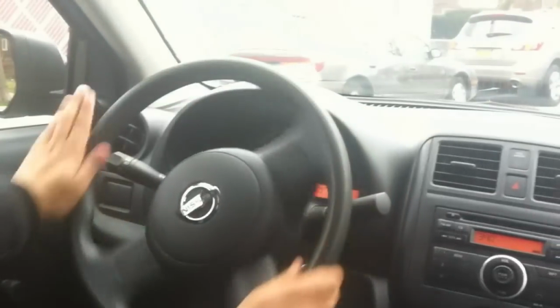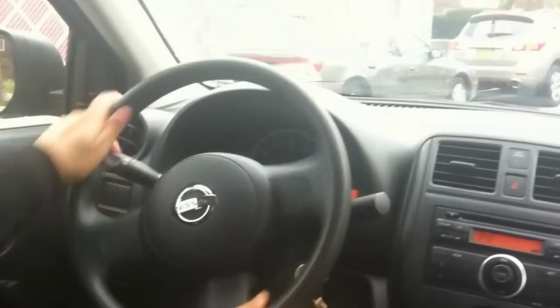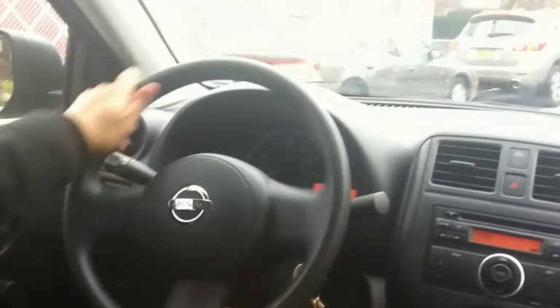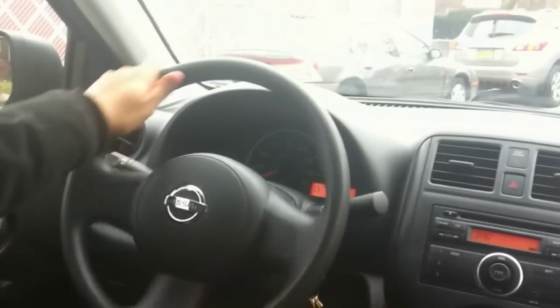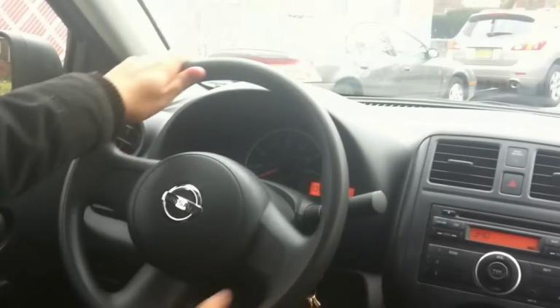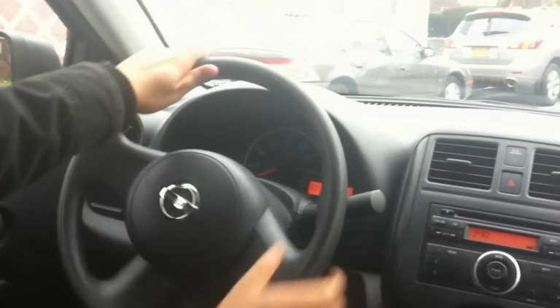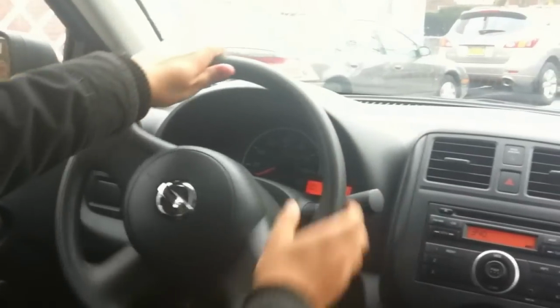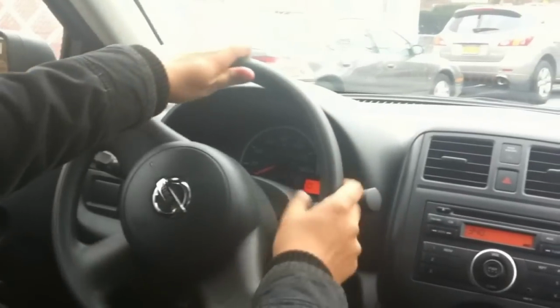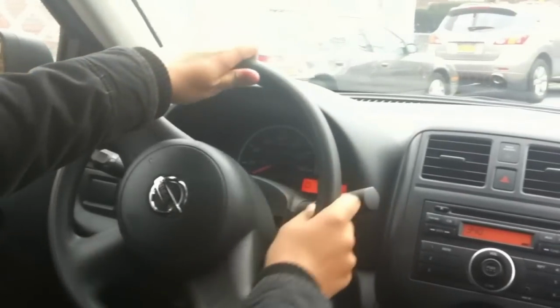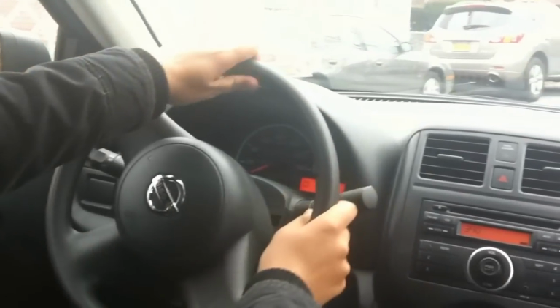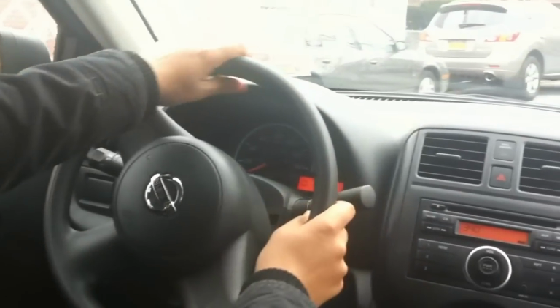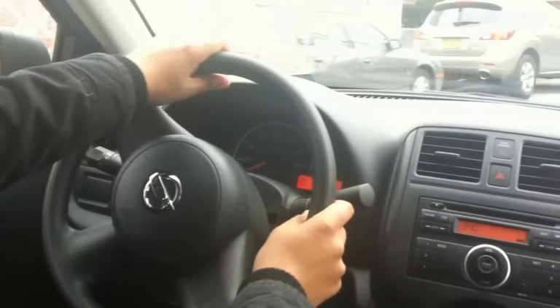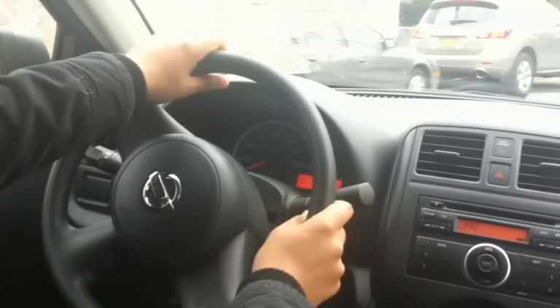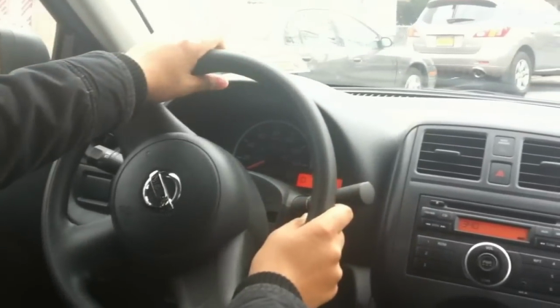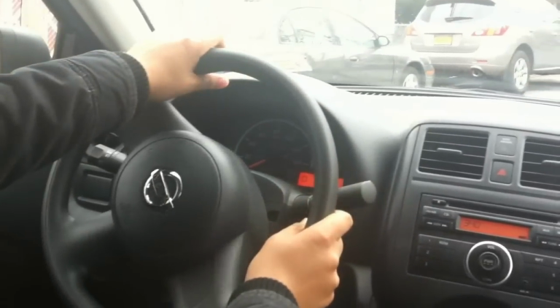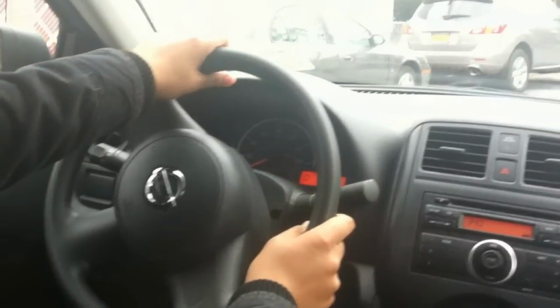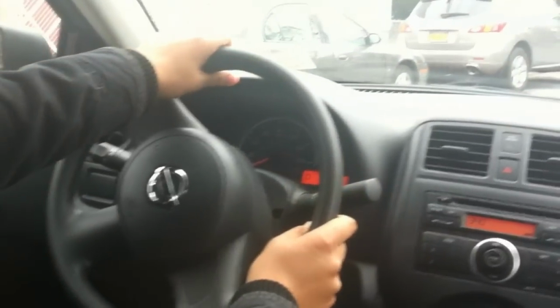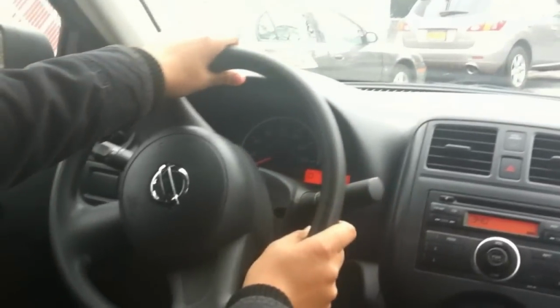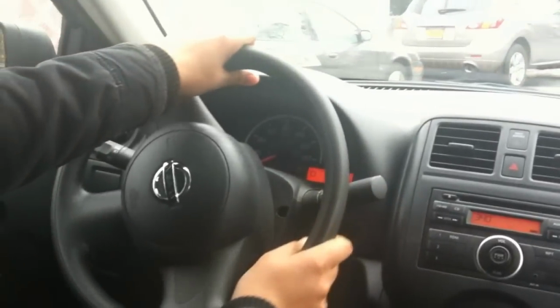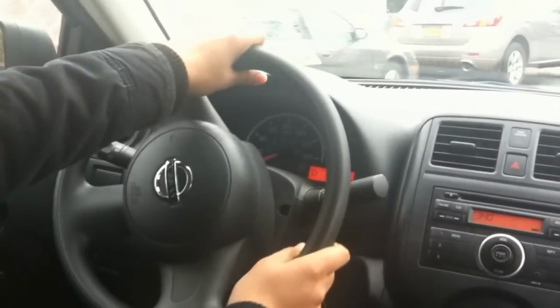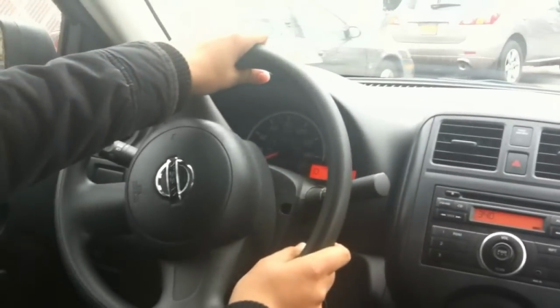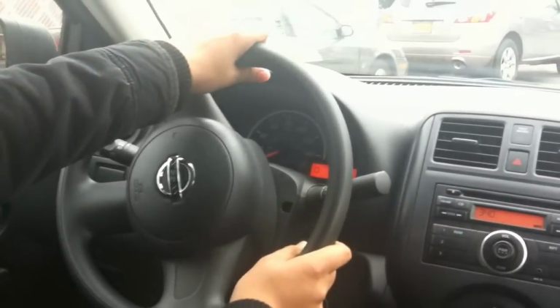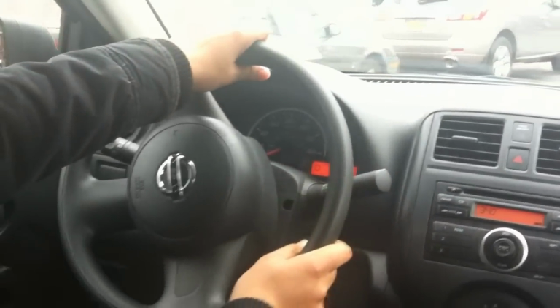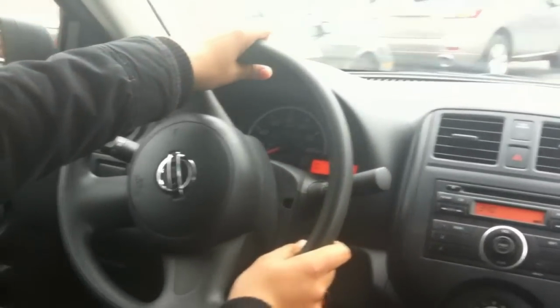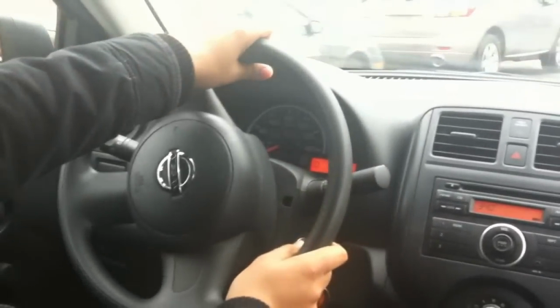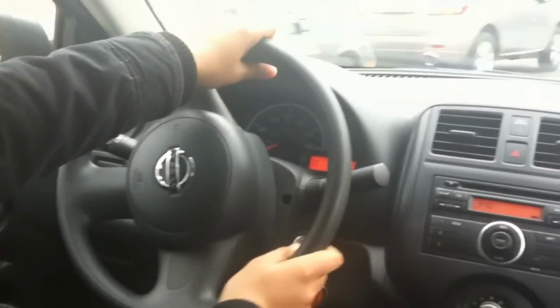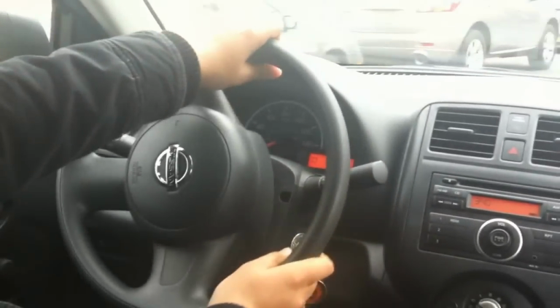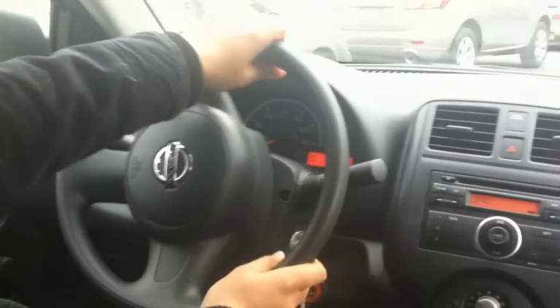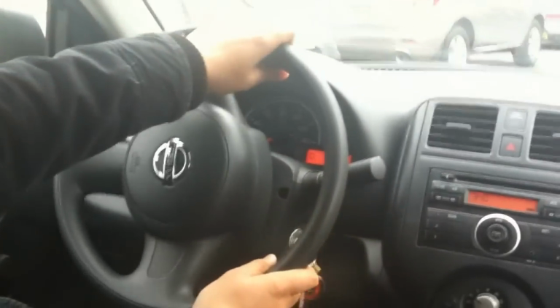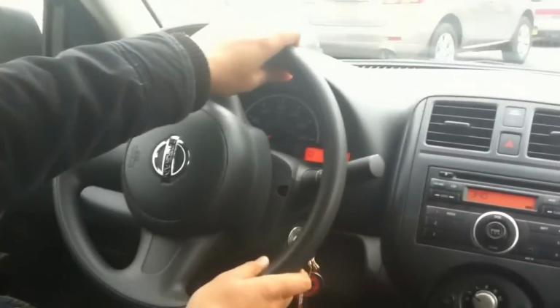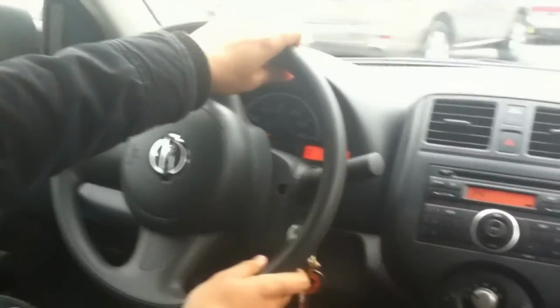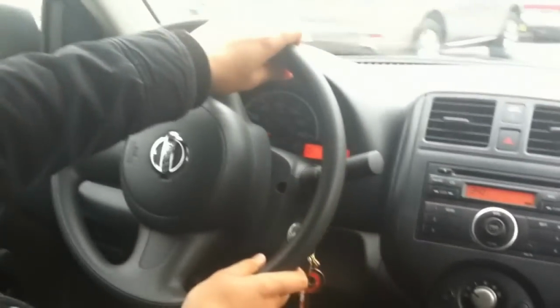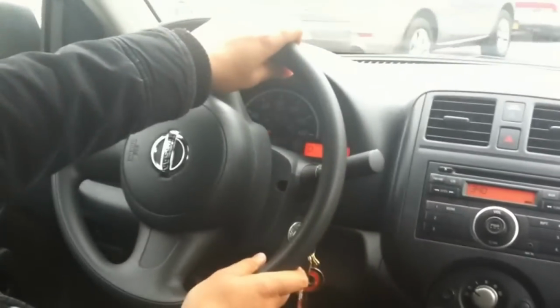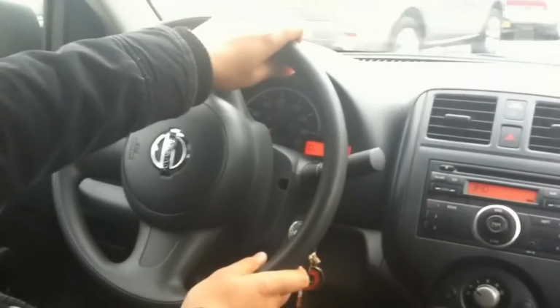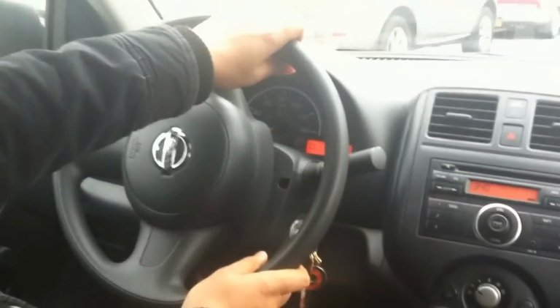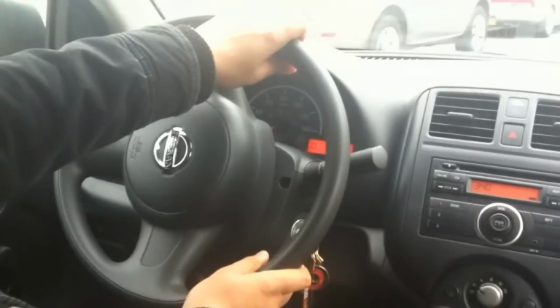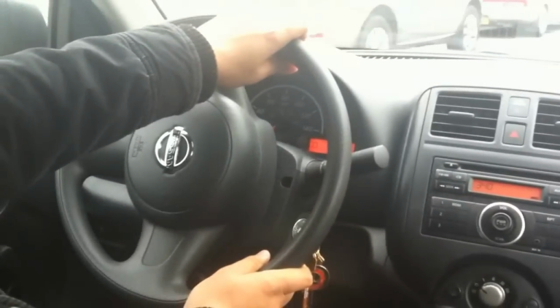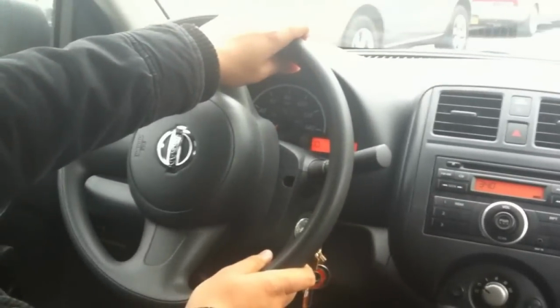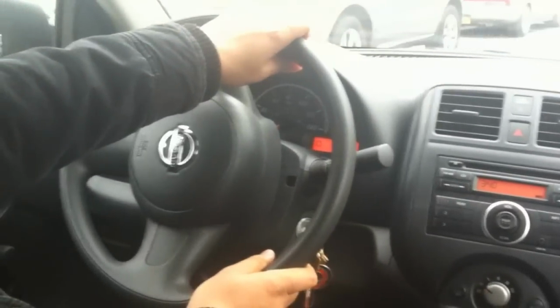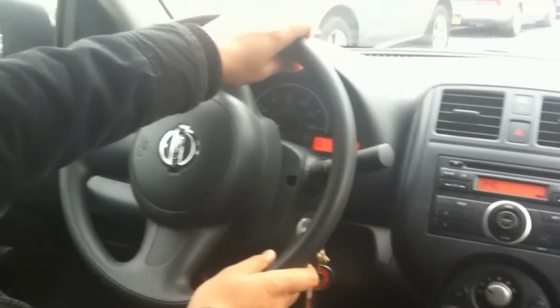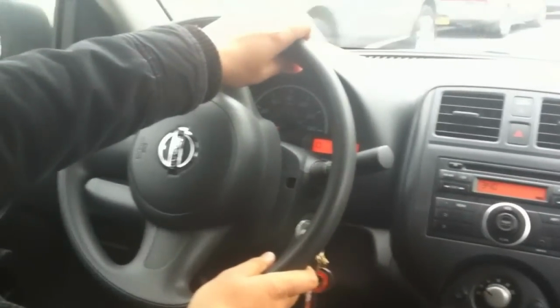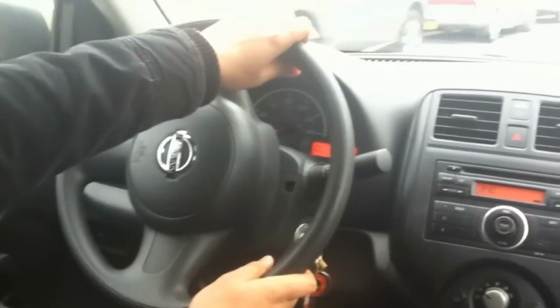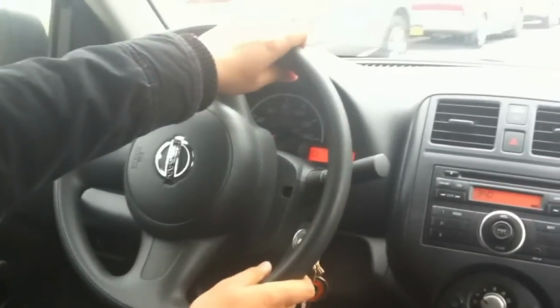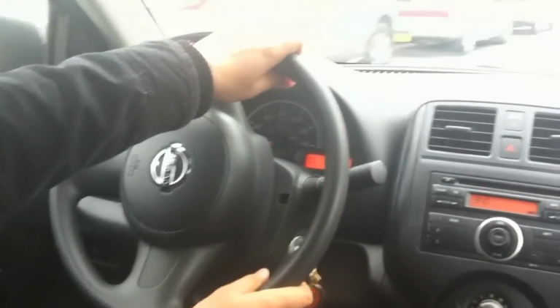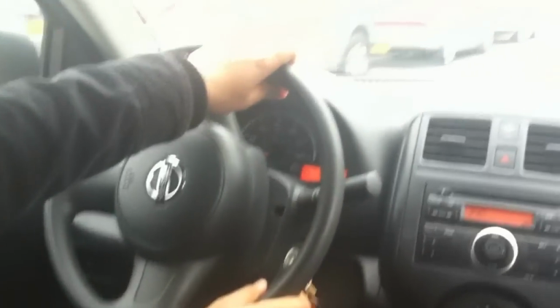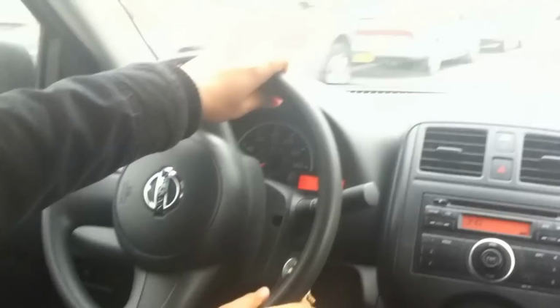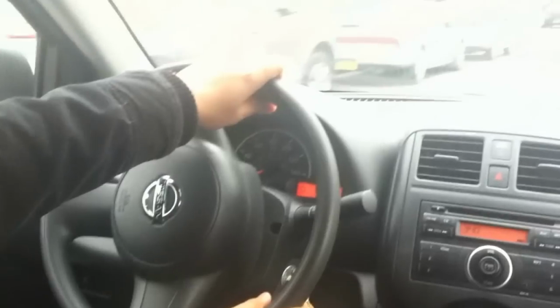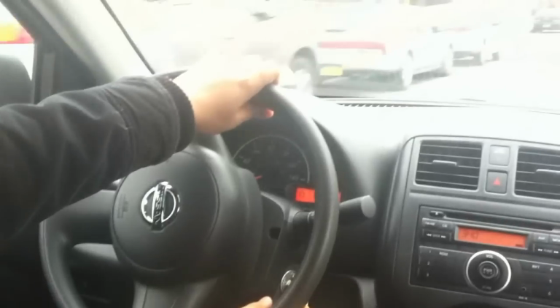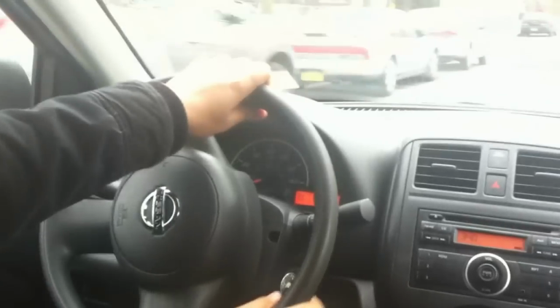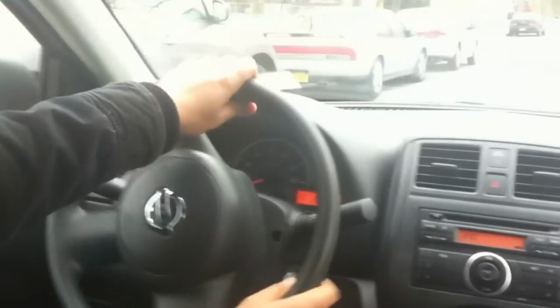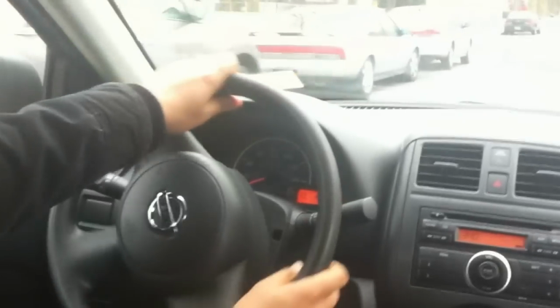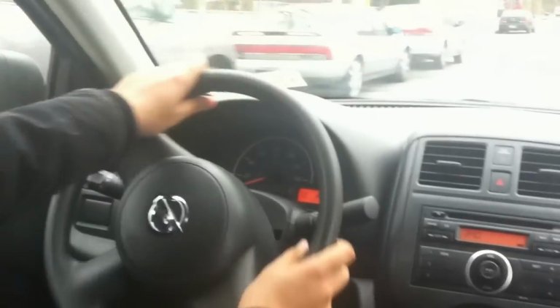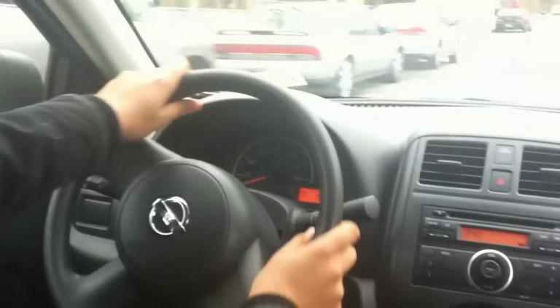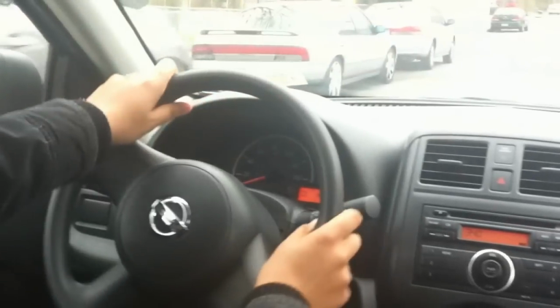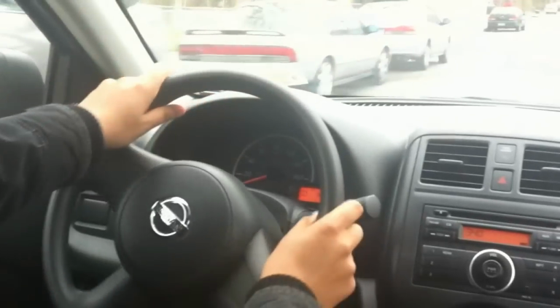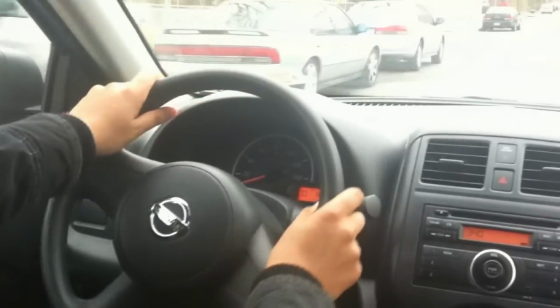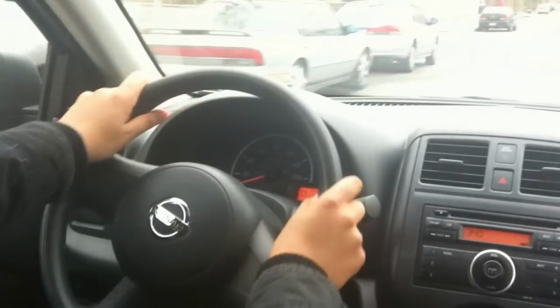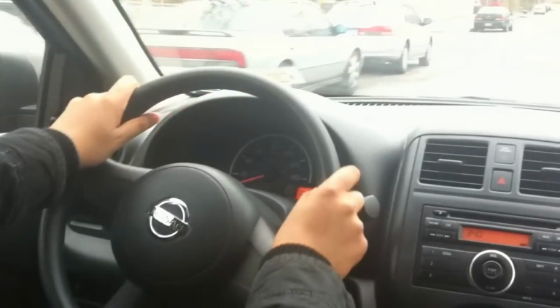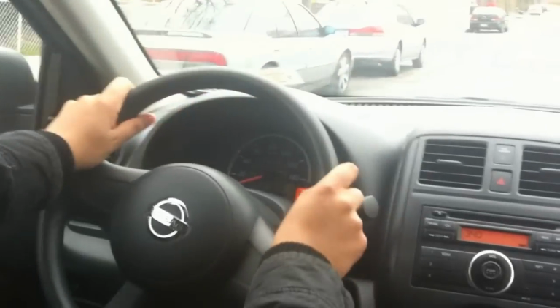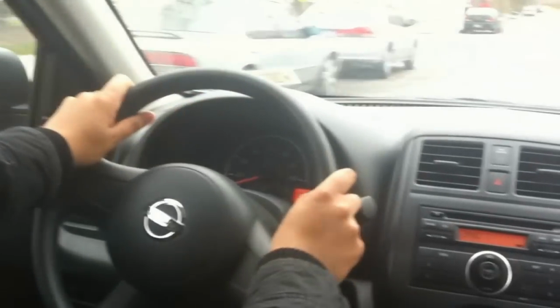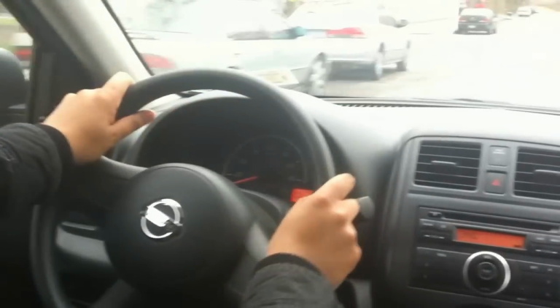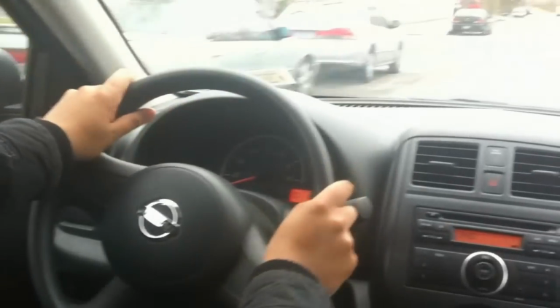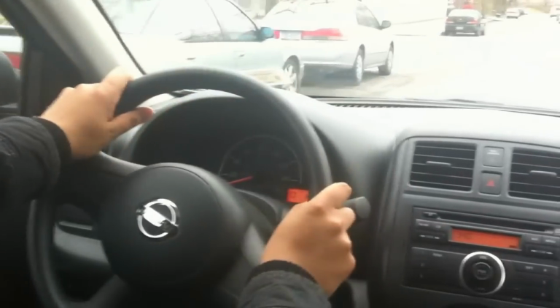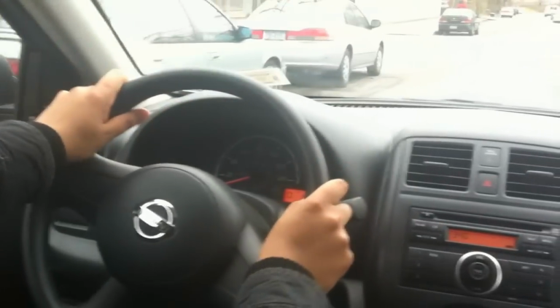There you go, and then let's drive straight, and slowly putting the gas, let's pull out.